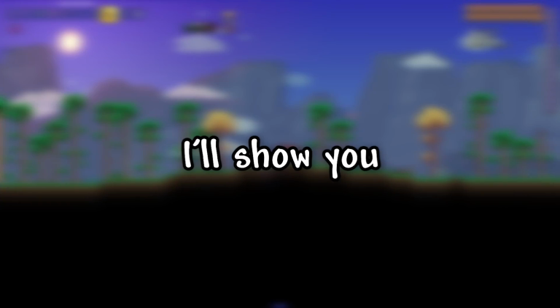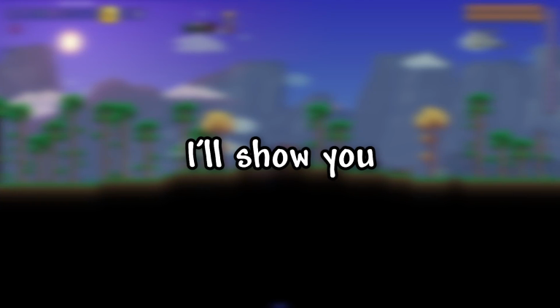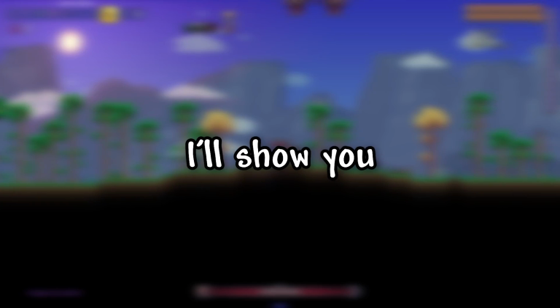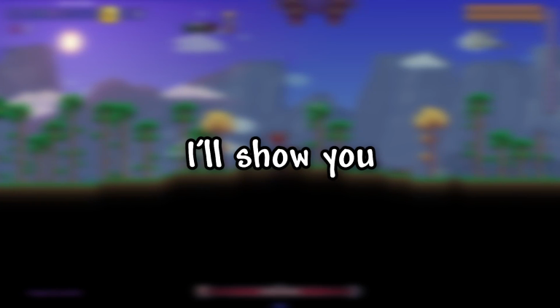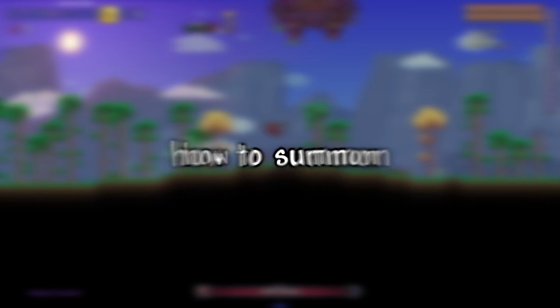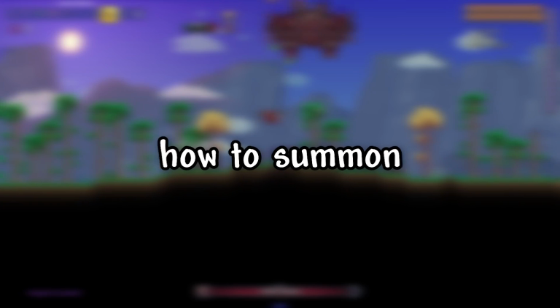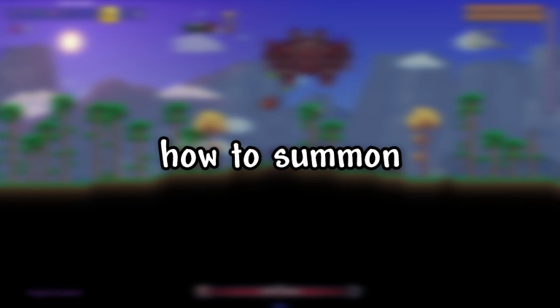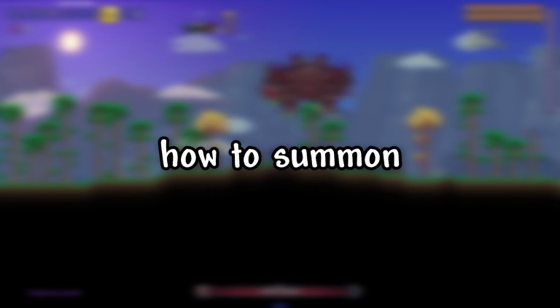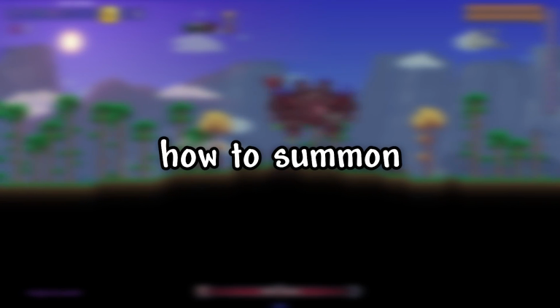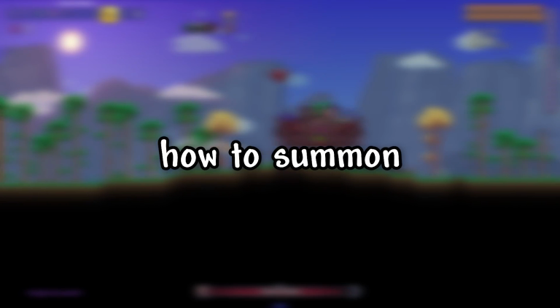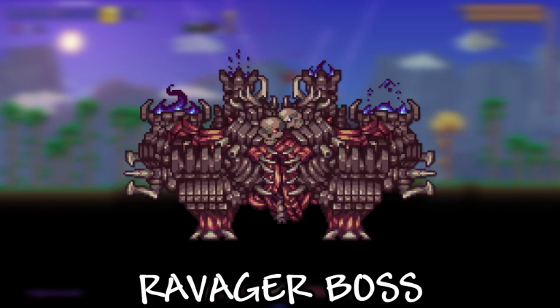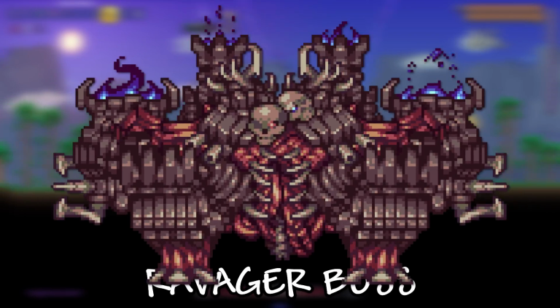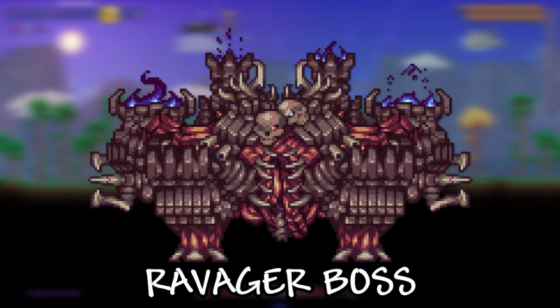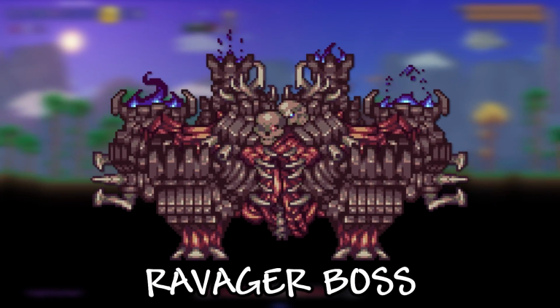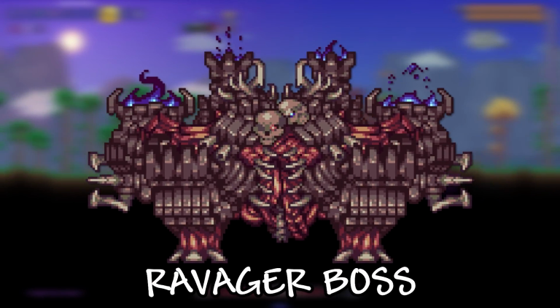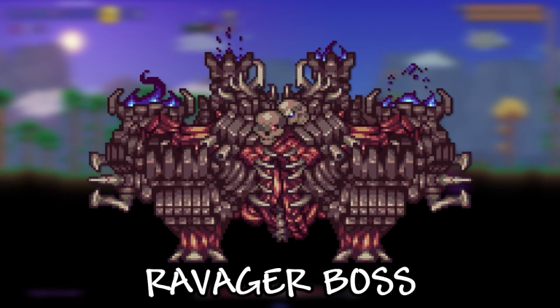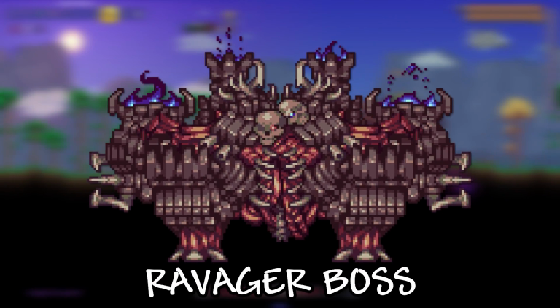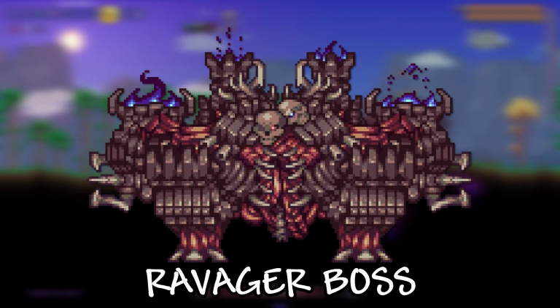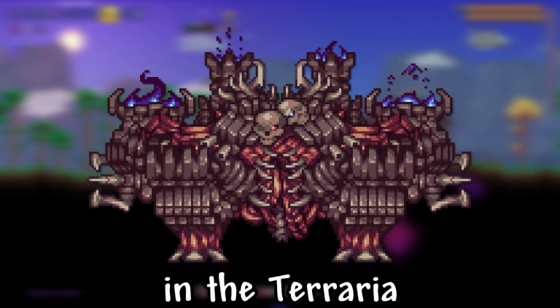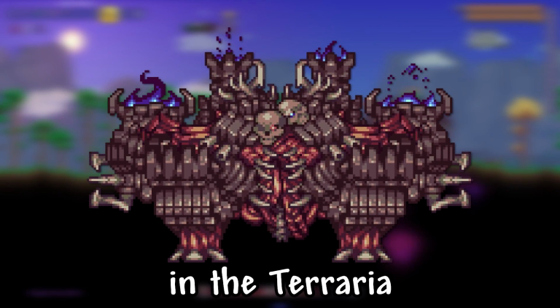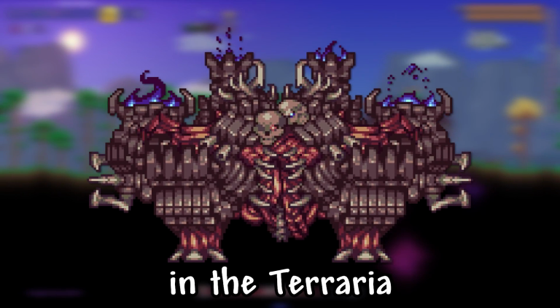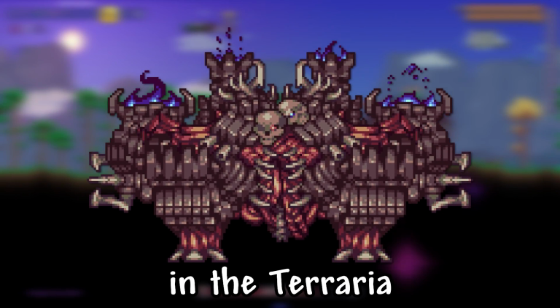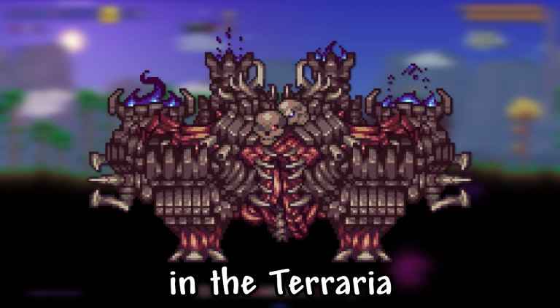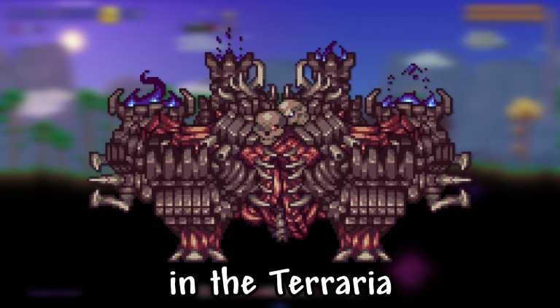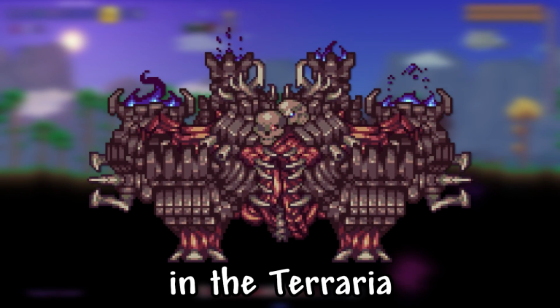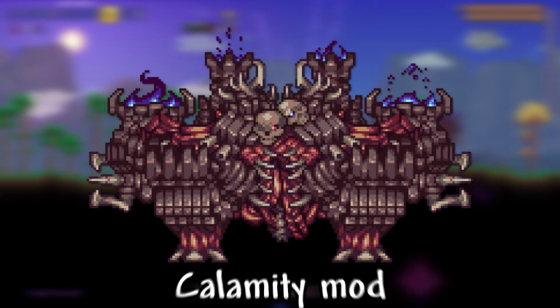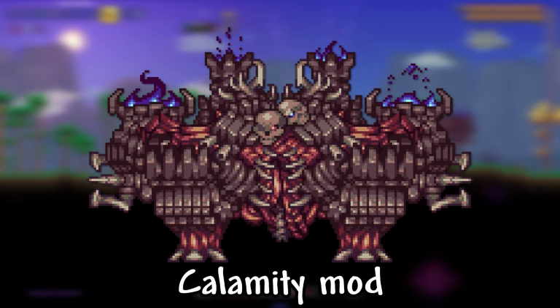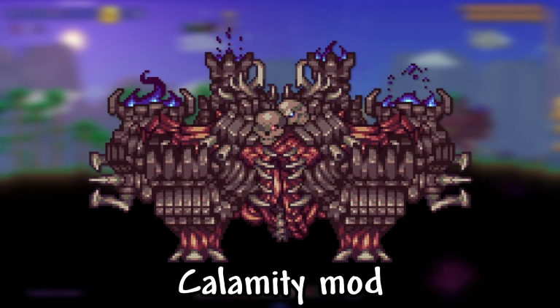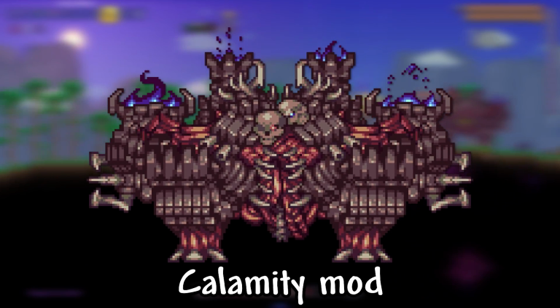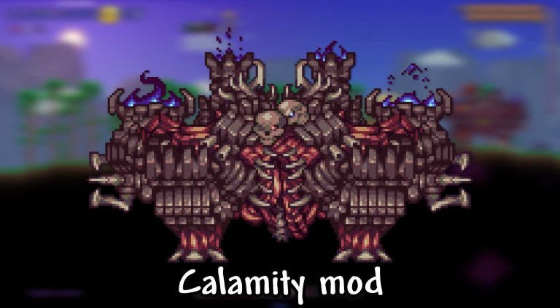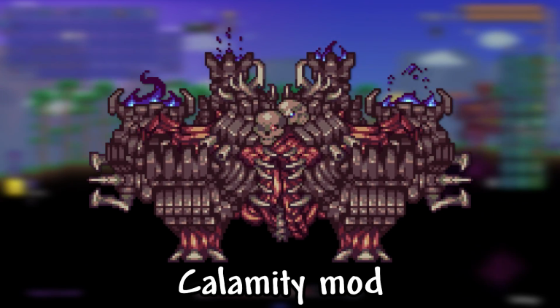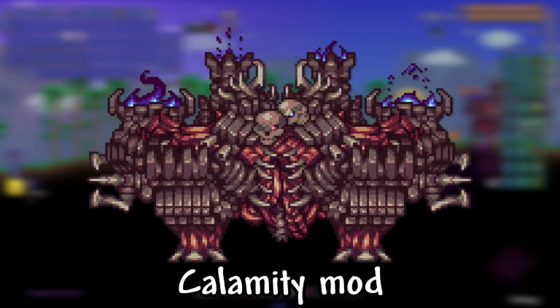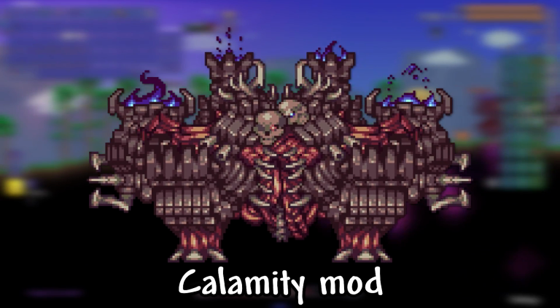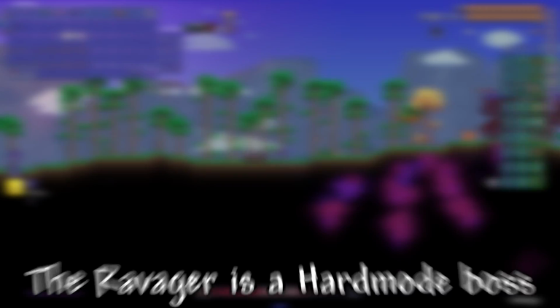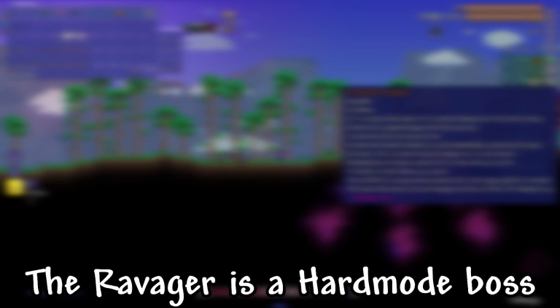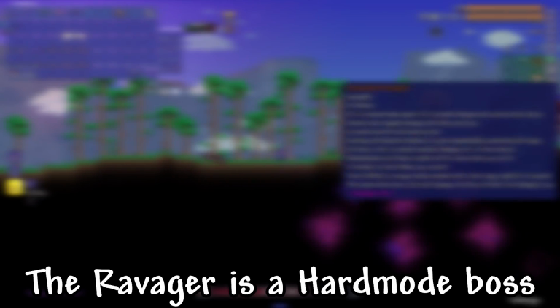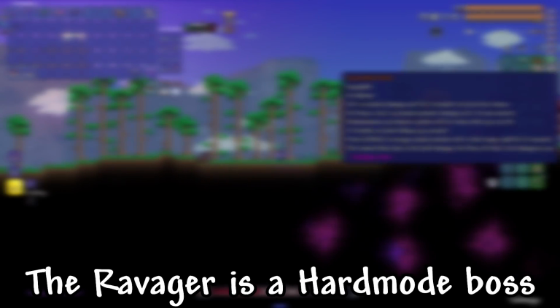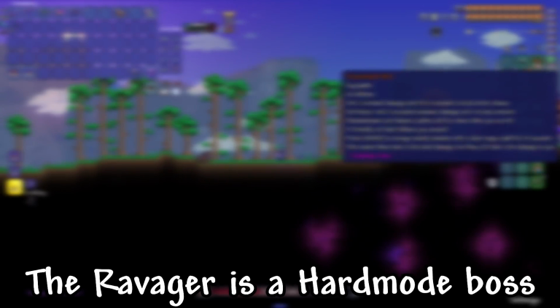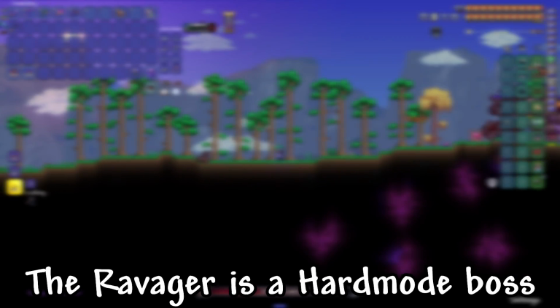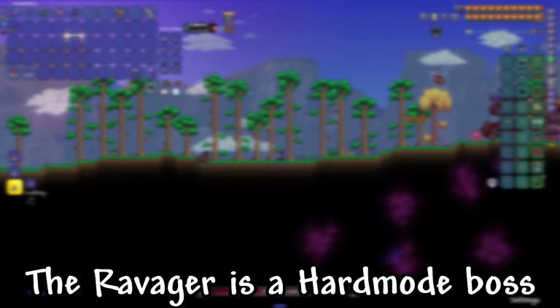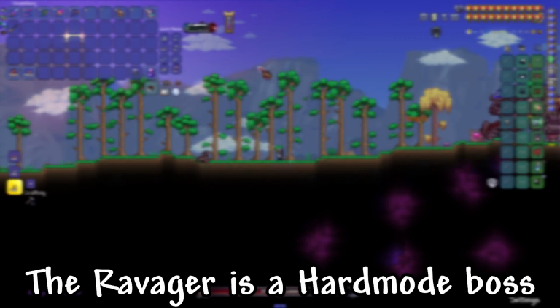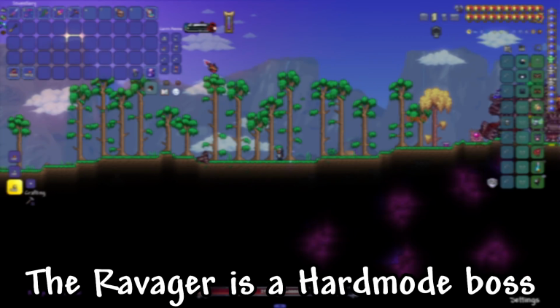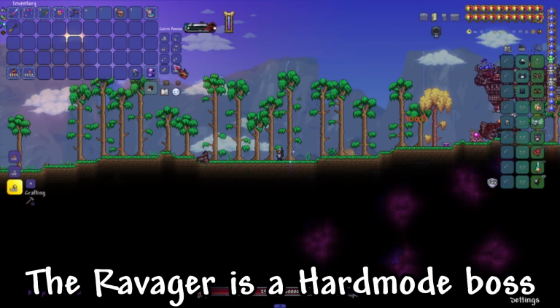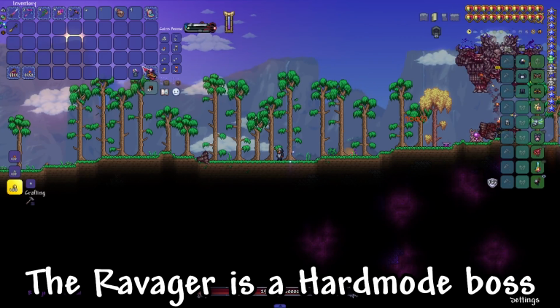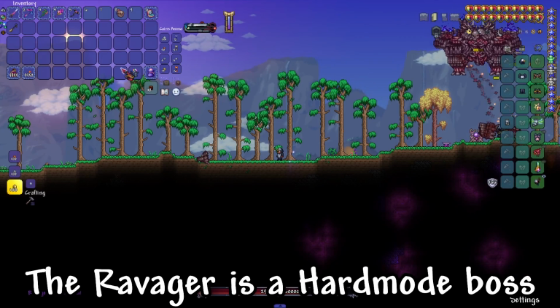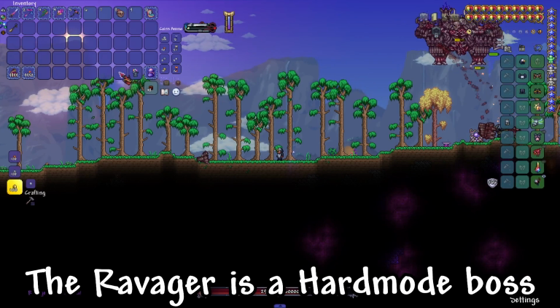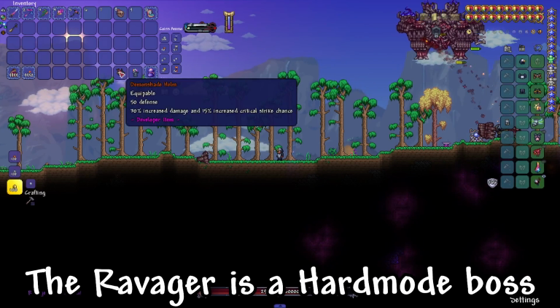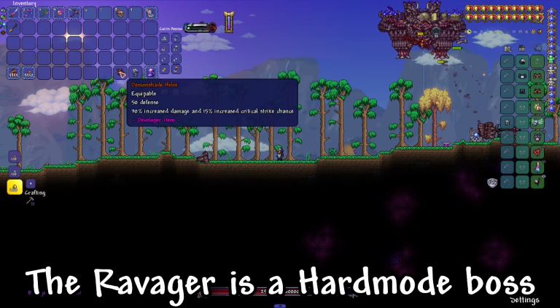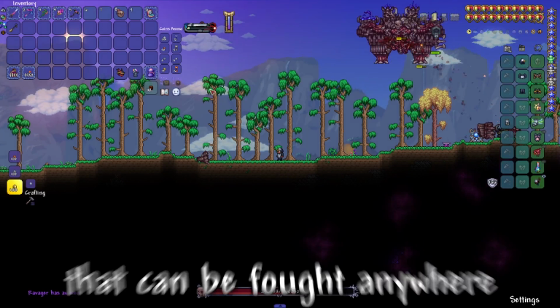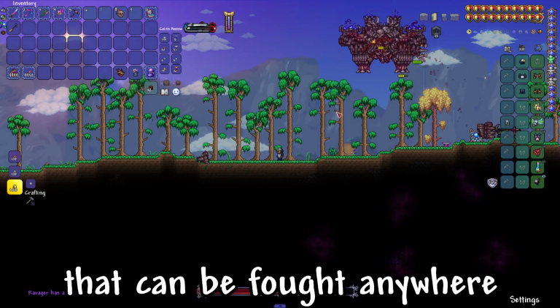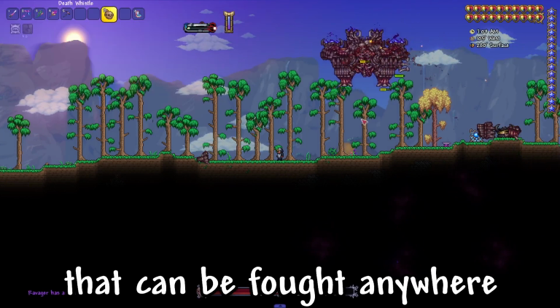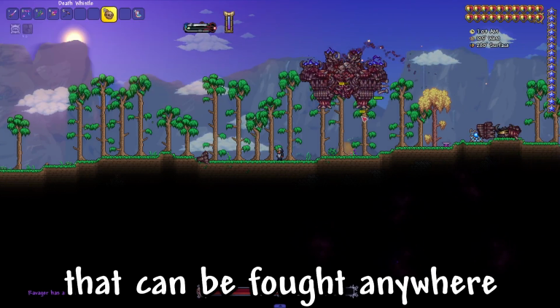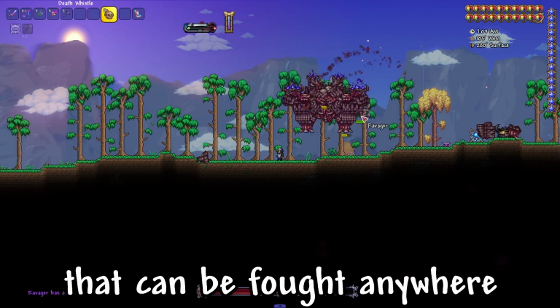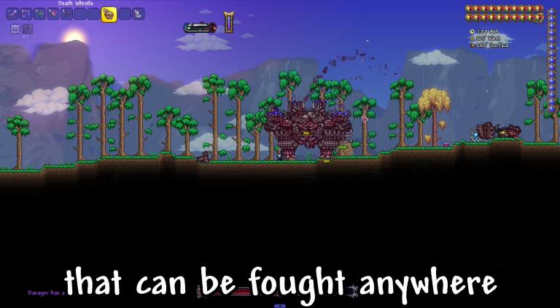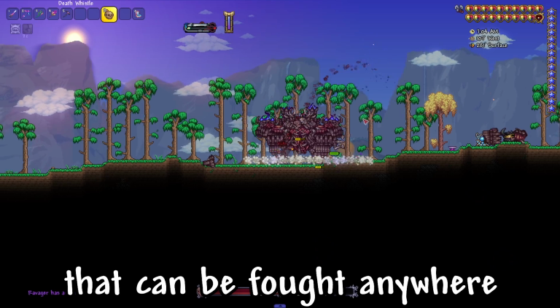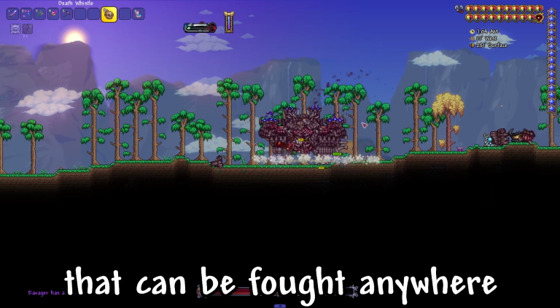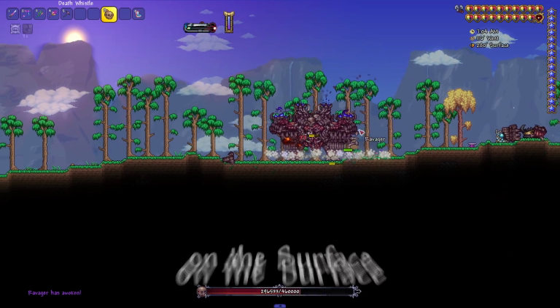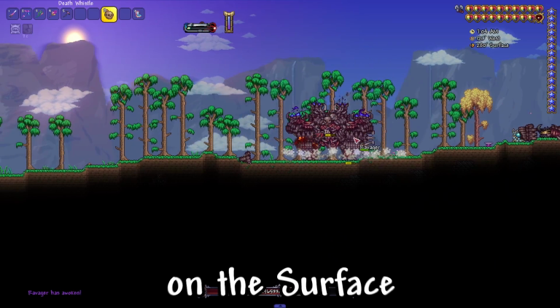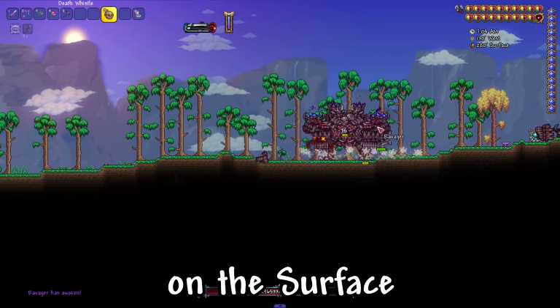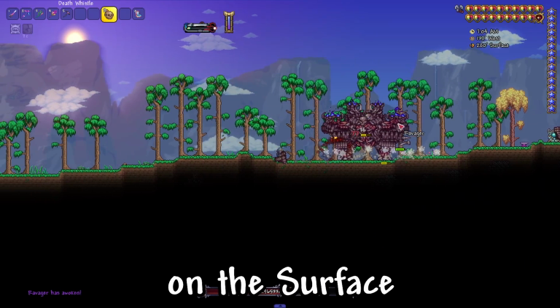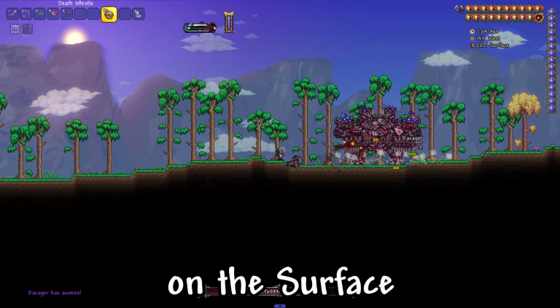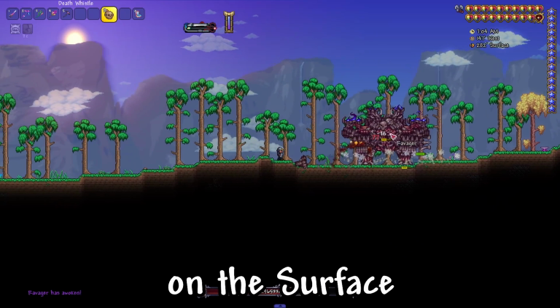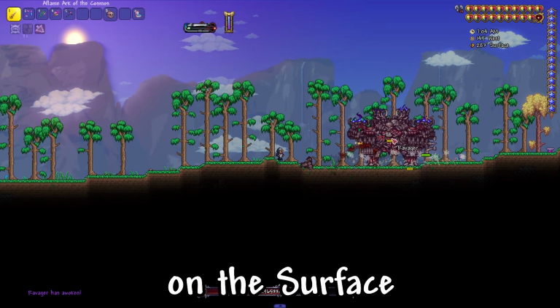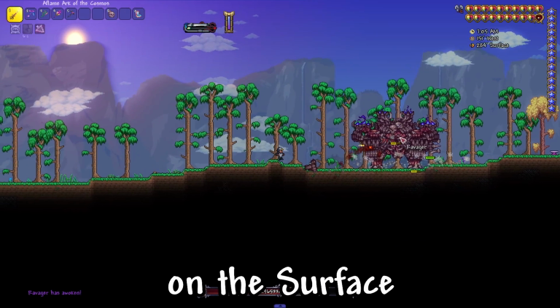I'll show you how to summon the Ravager boss in the Terraria Calamity mod. The Ravager is a hard-mode boss that can be fought anywhere on the surface.